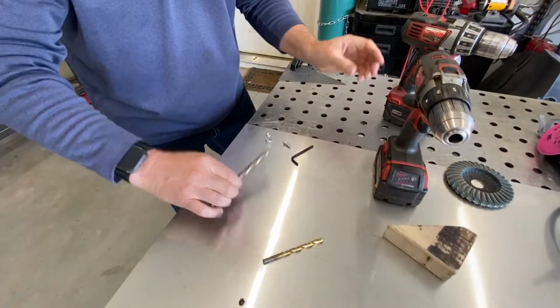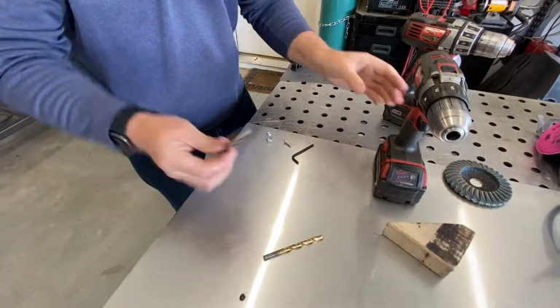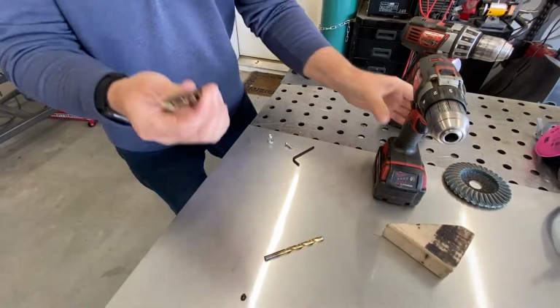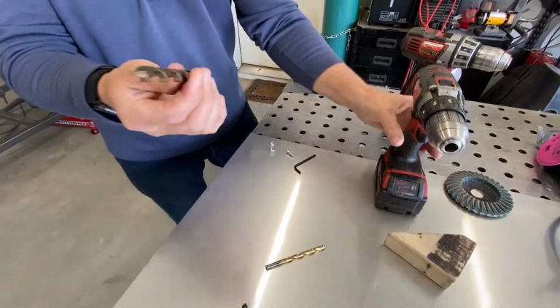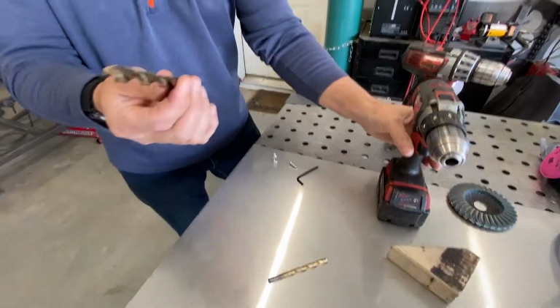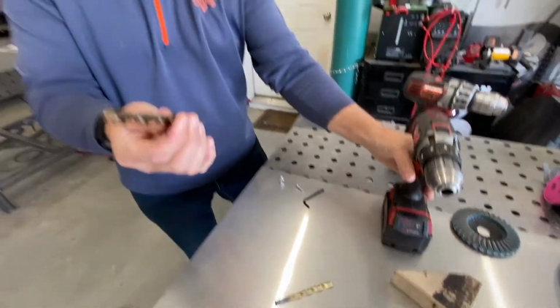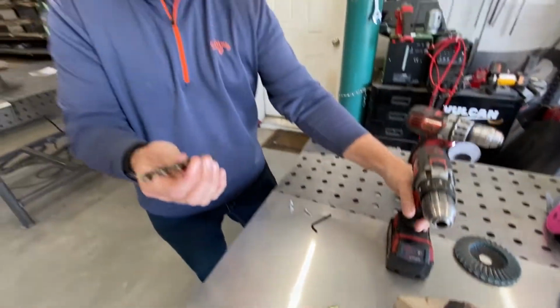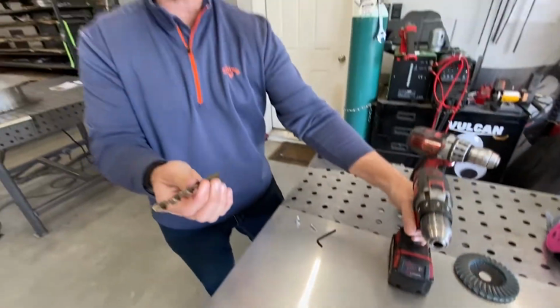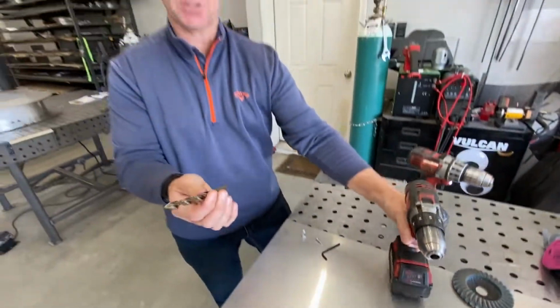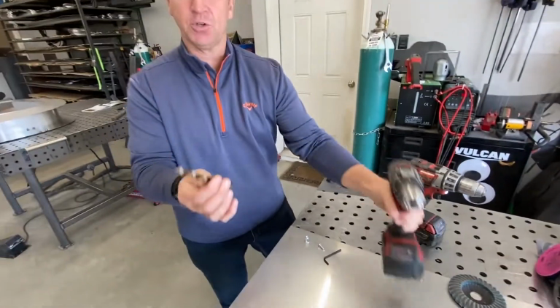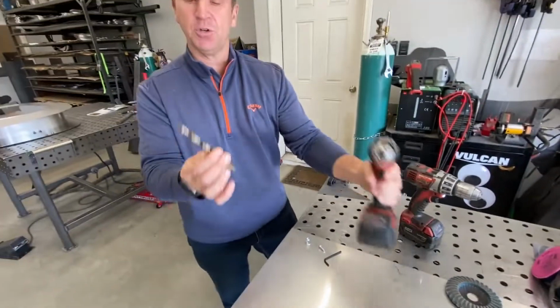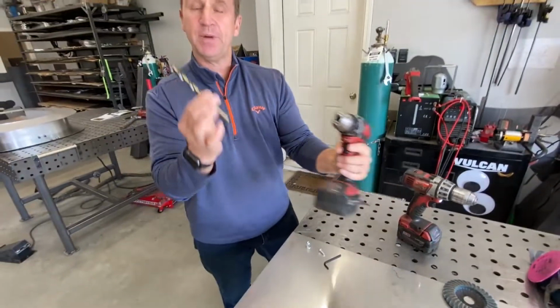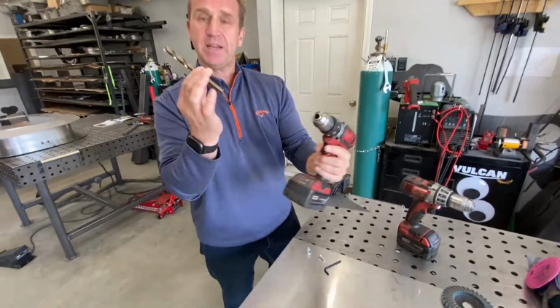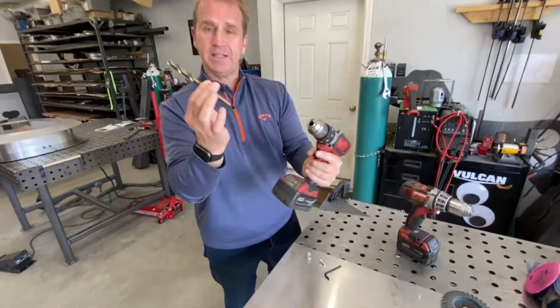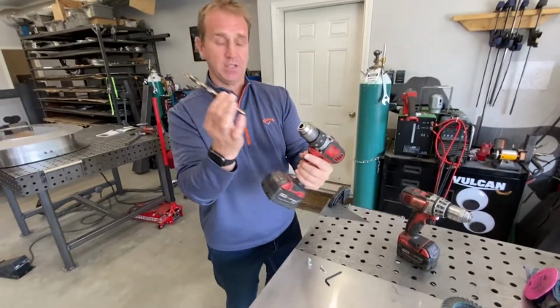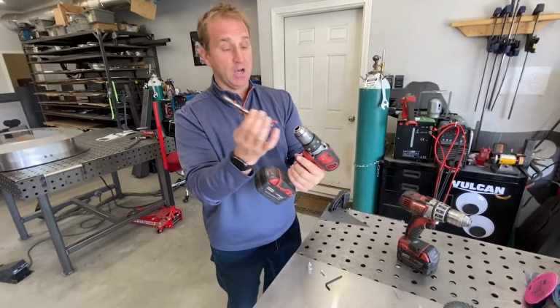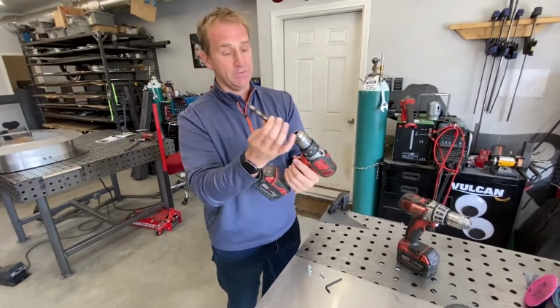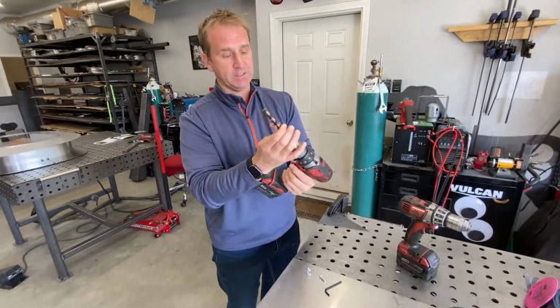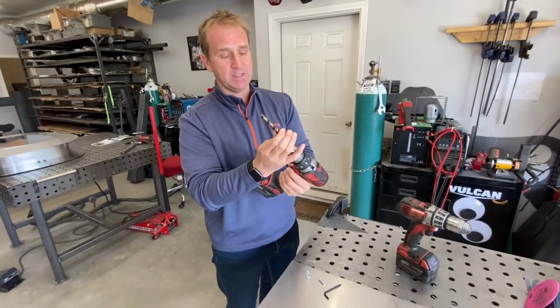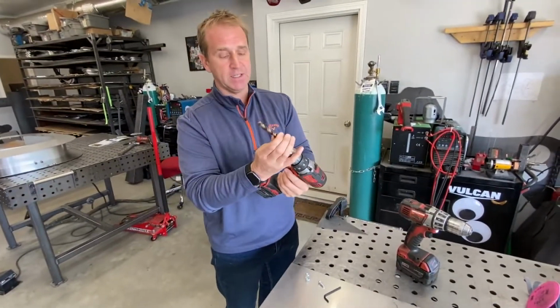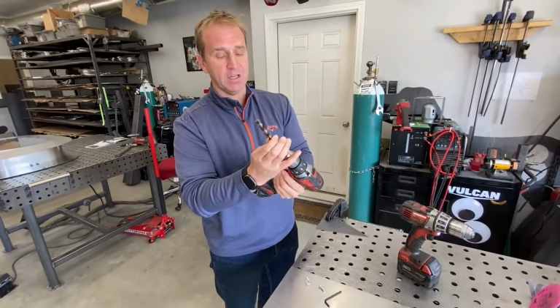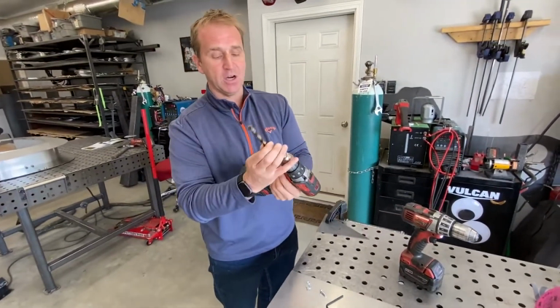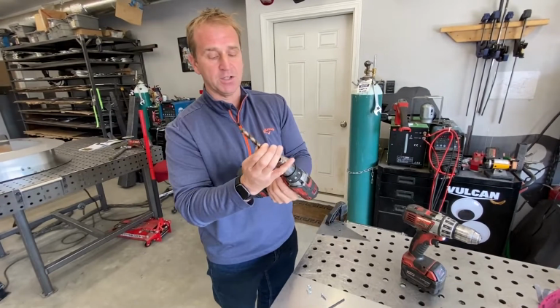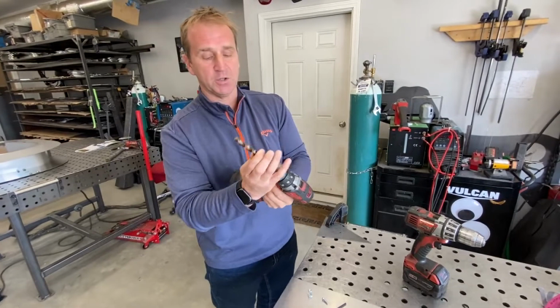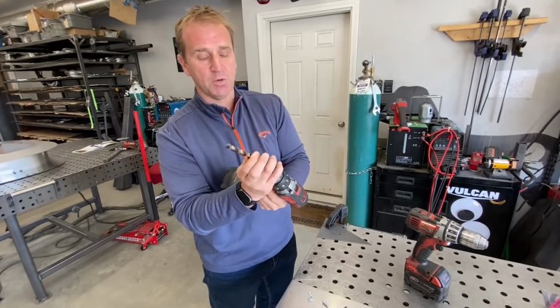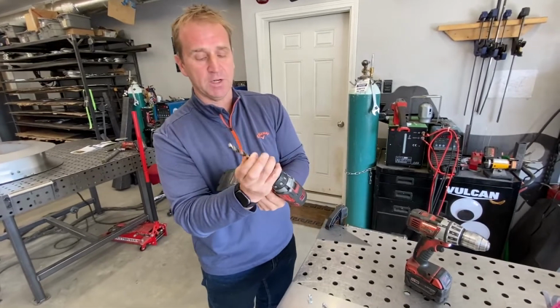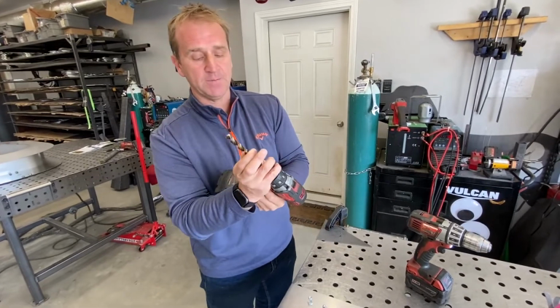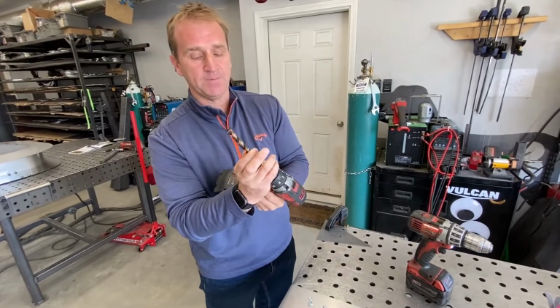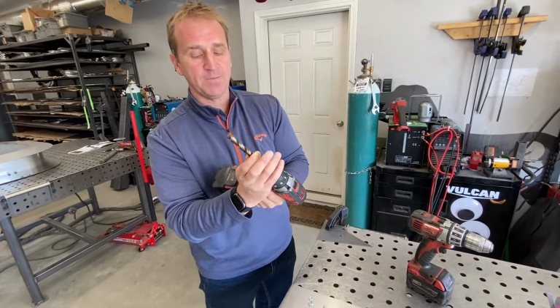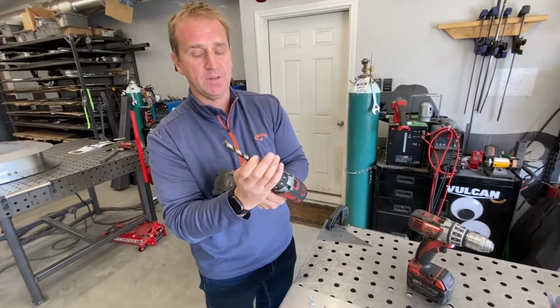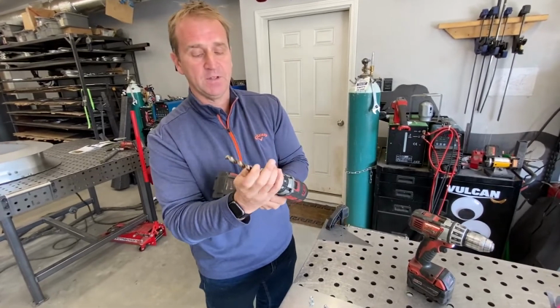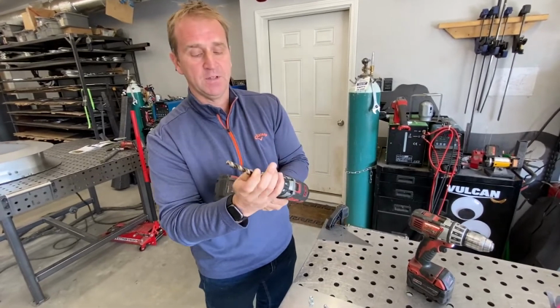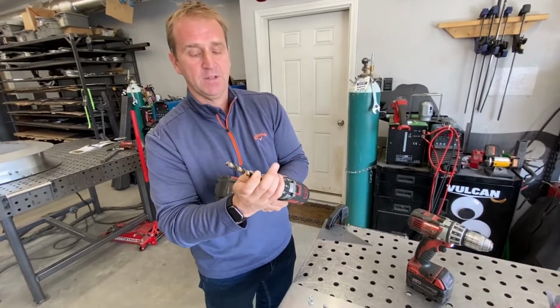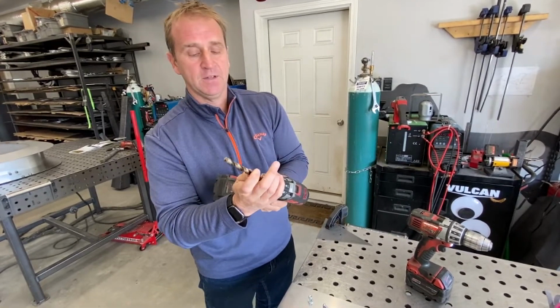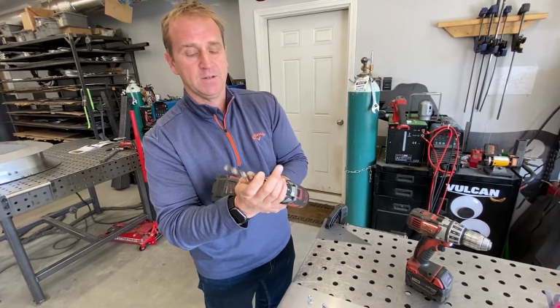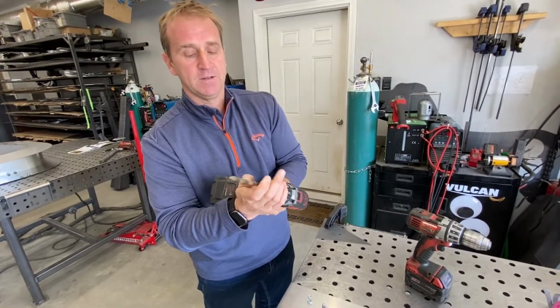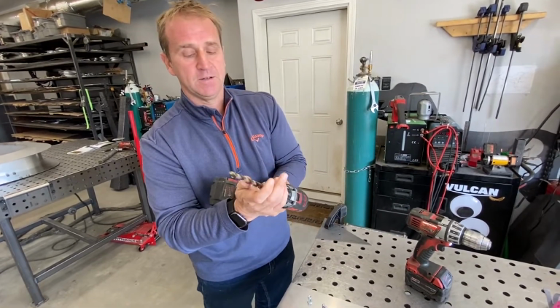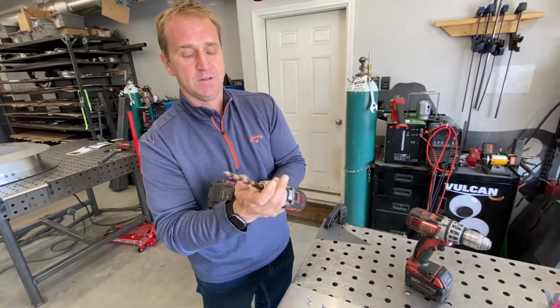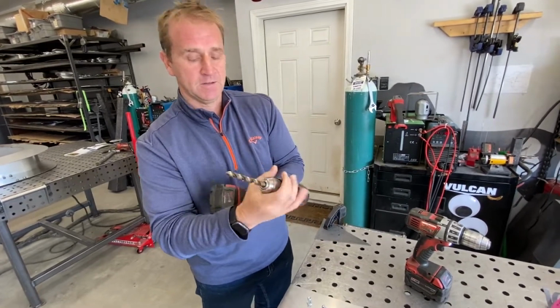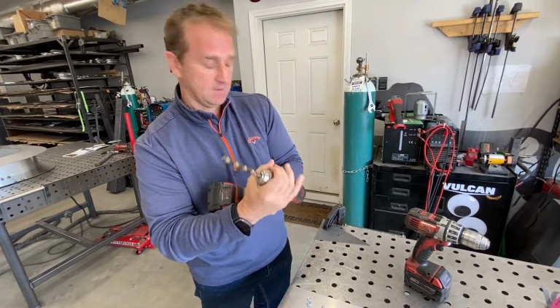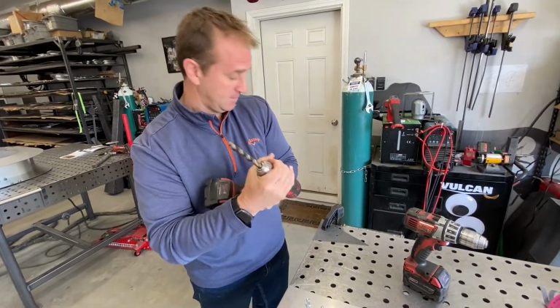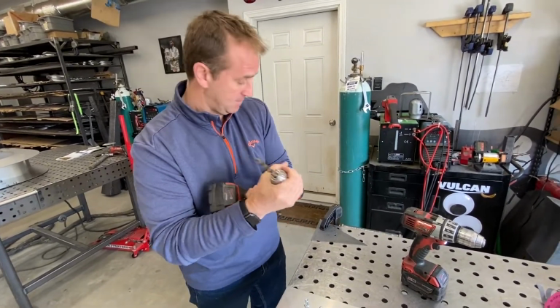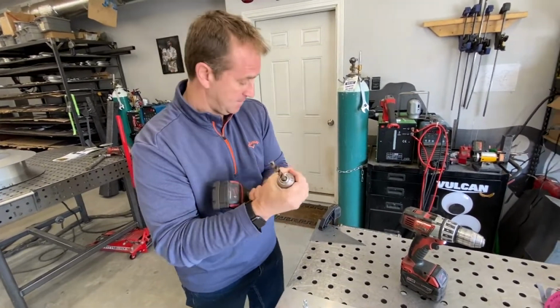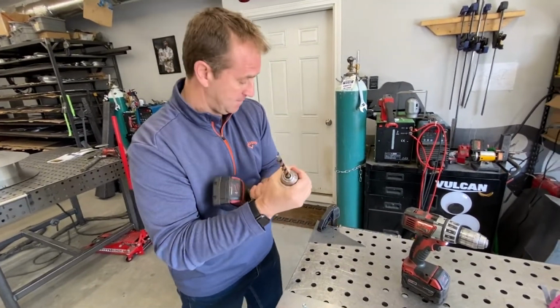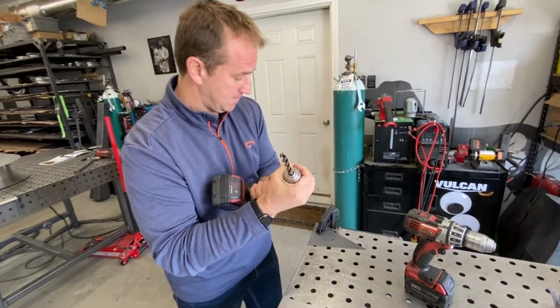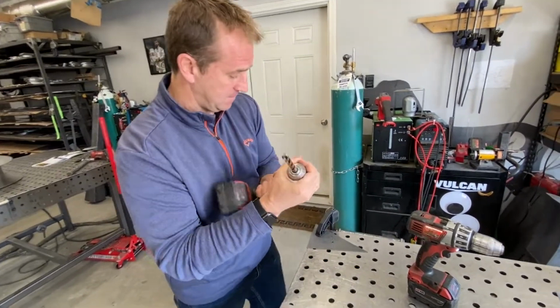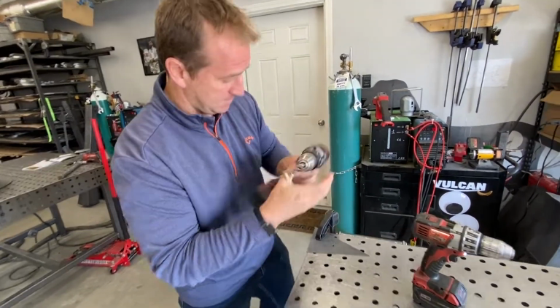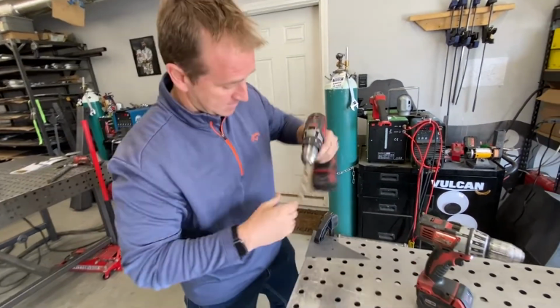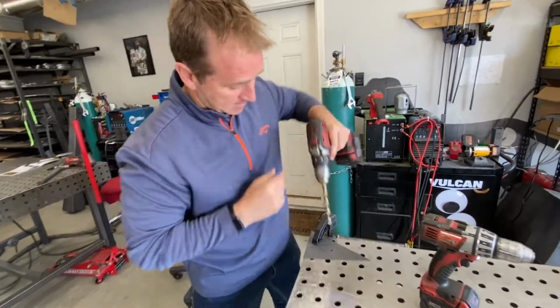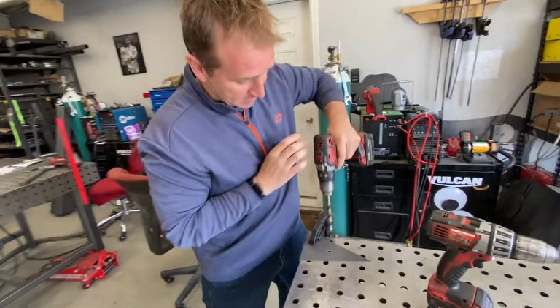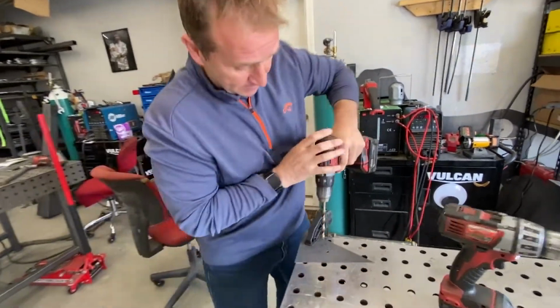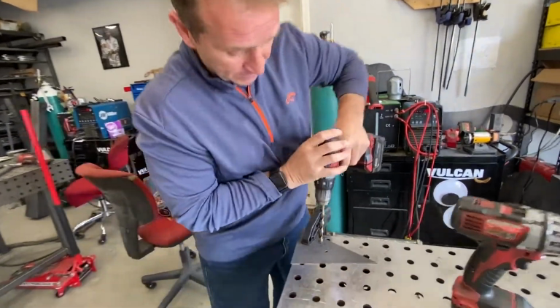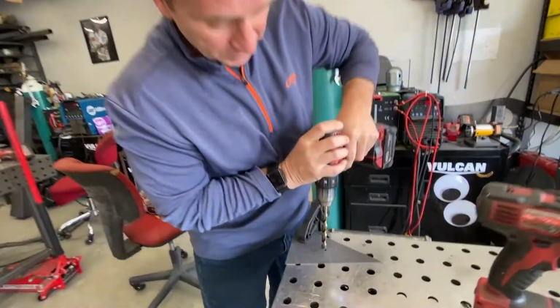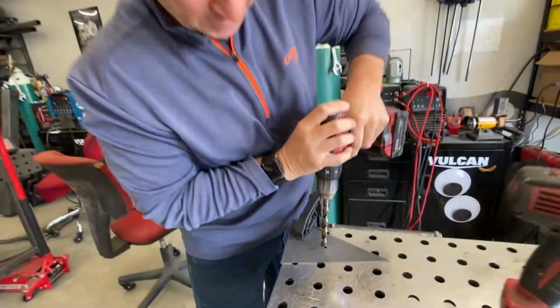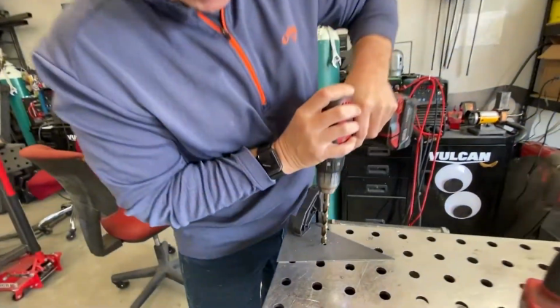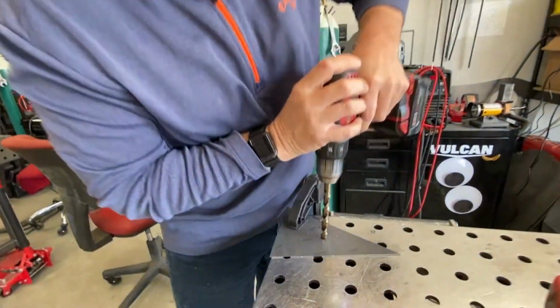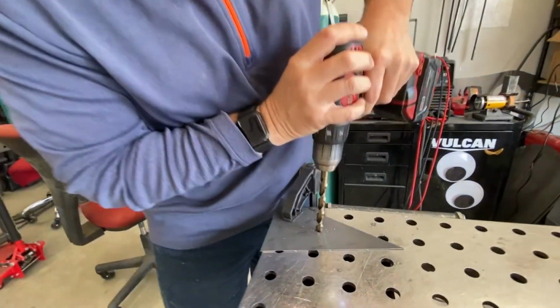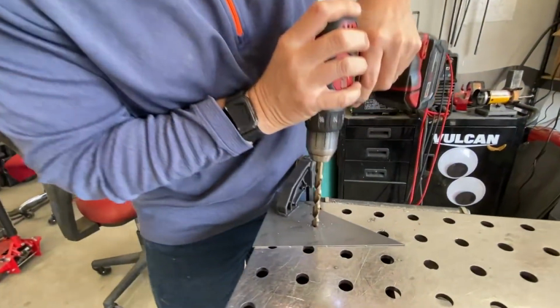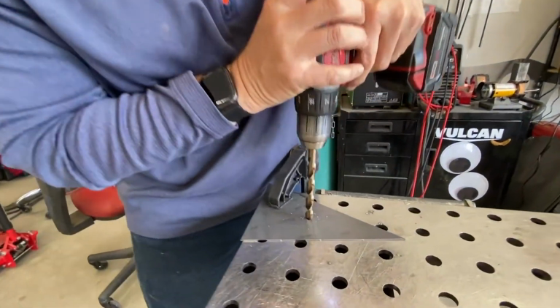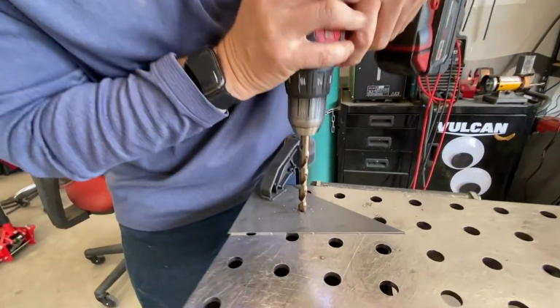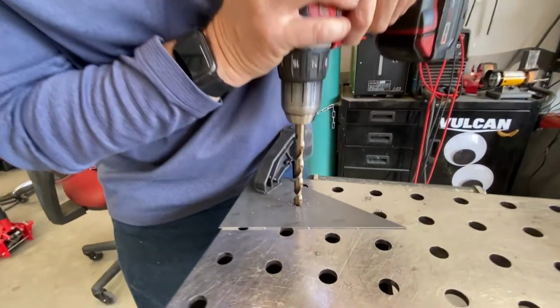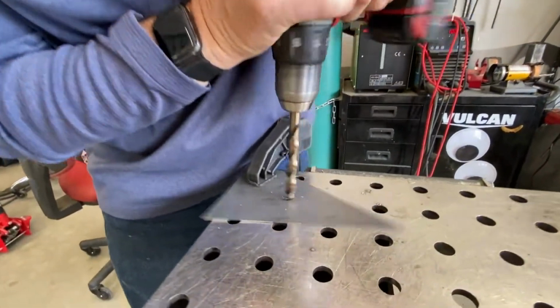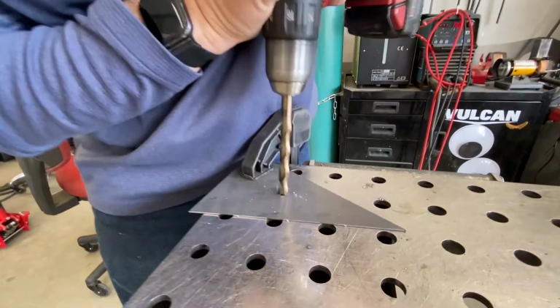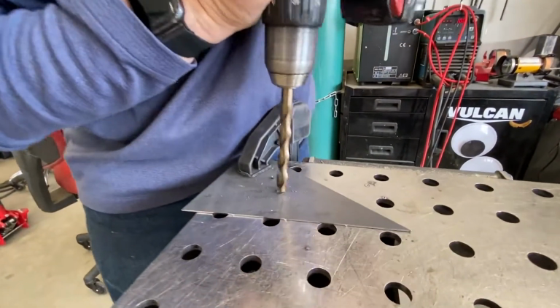This is your next drill bit — it's obviously the larger one. Just gonna drill another bigger hole.